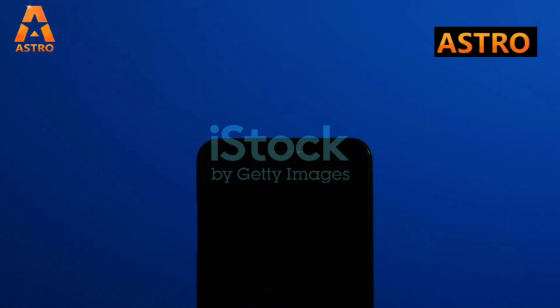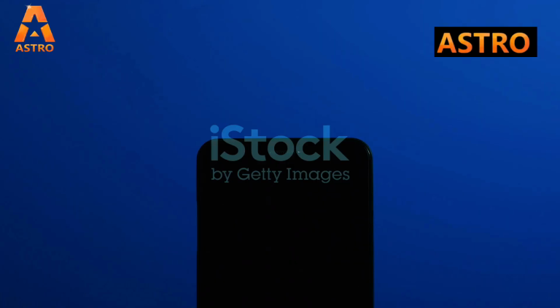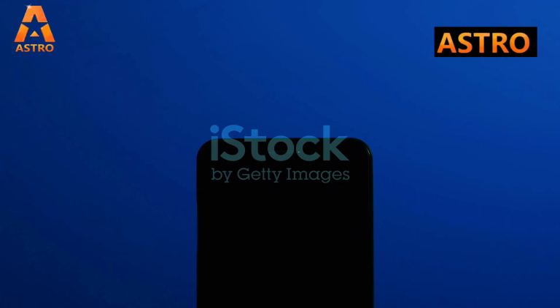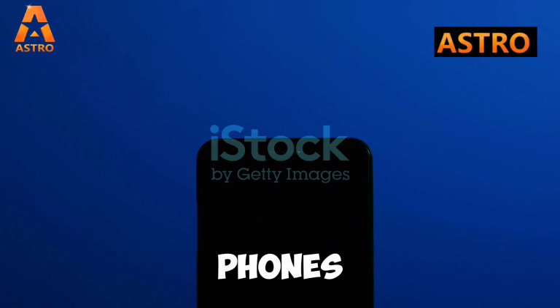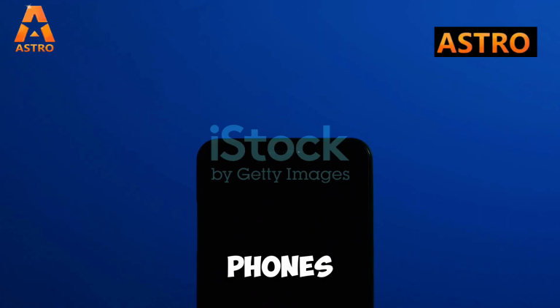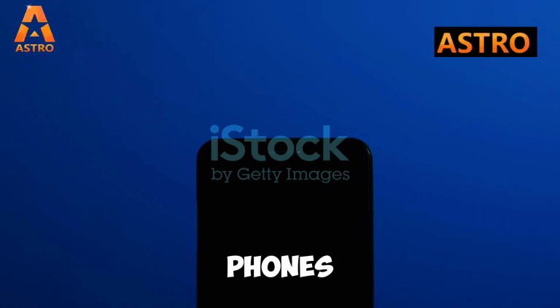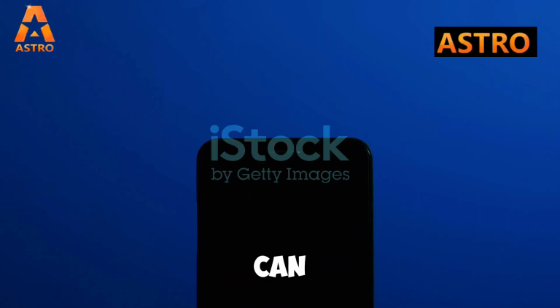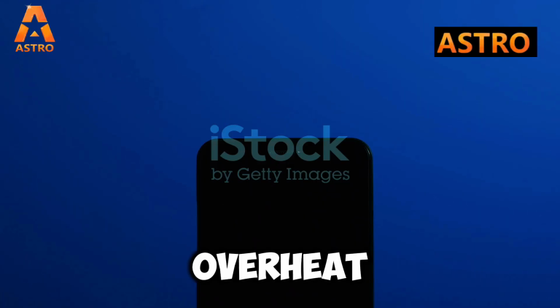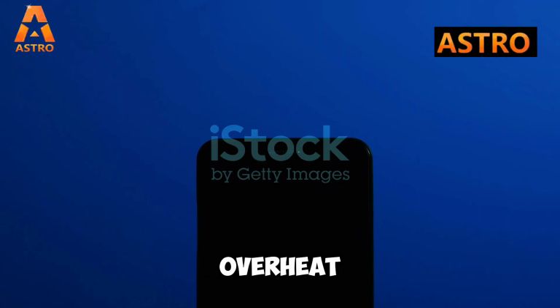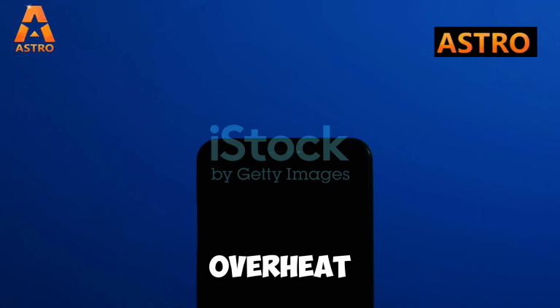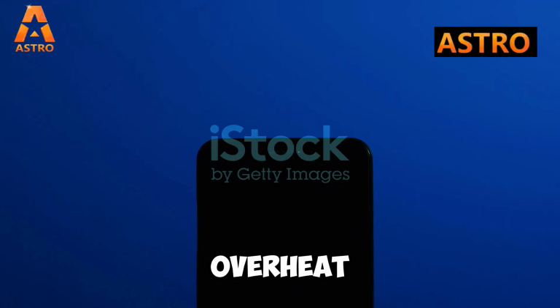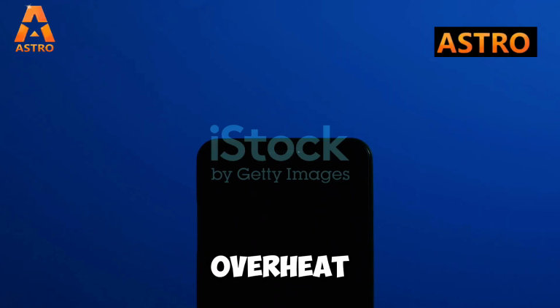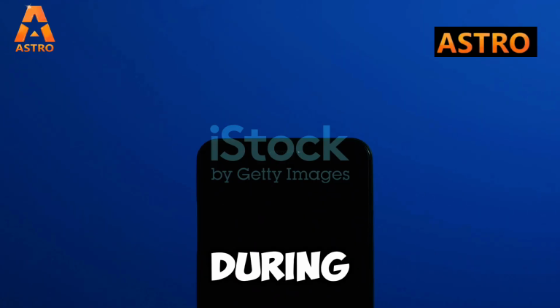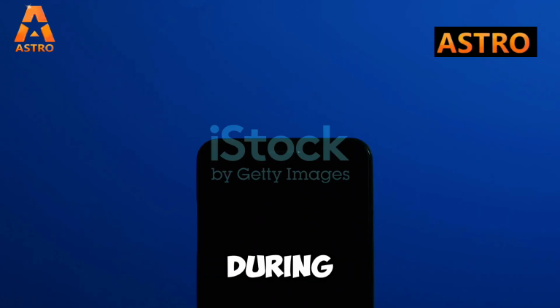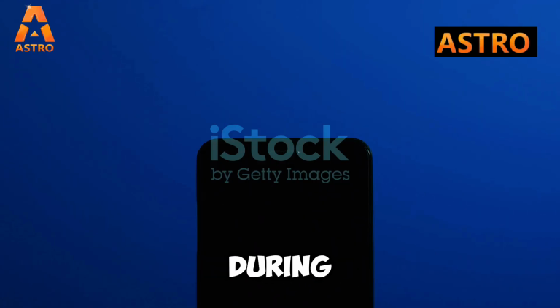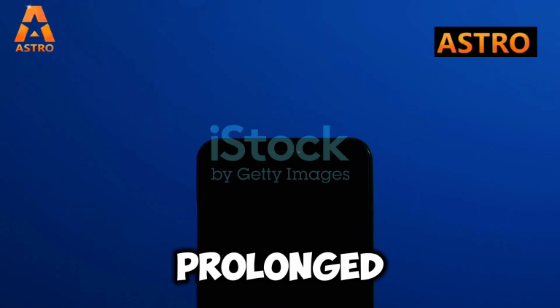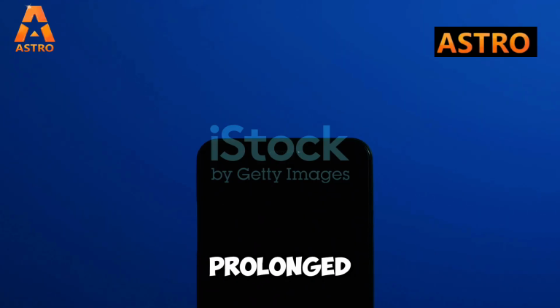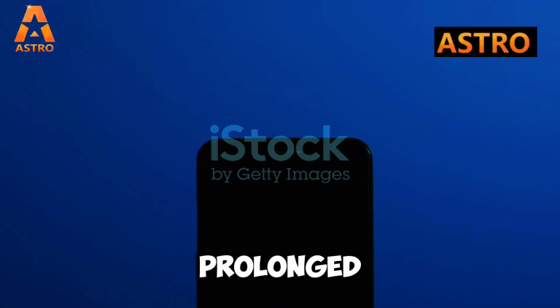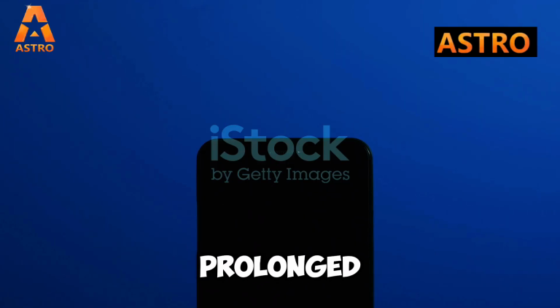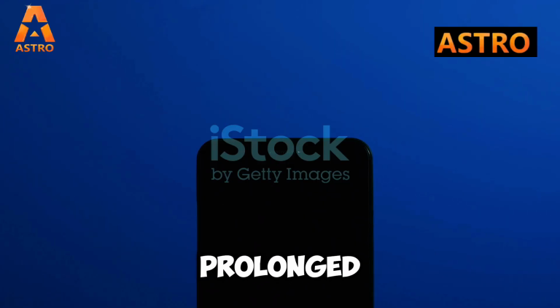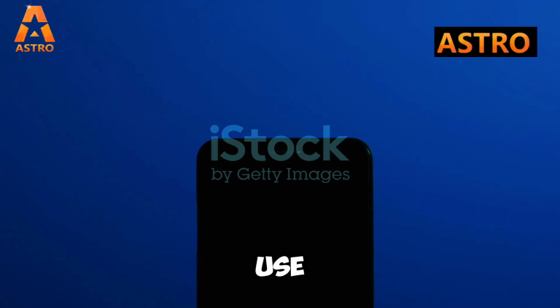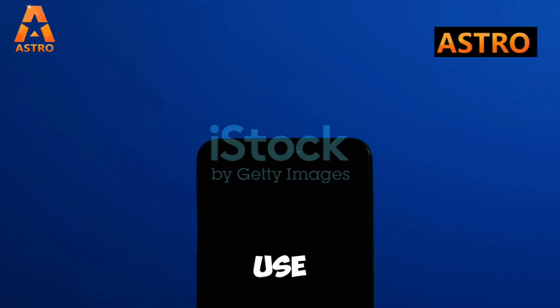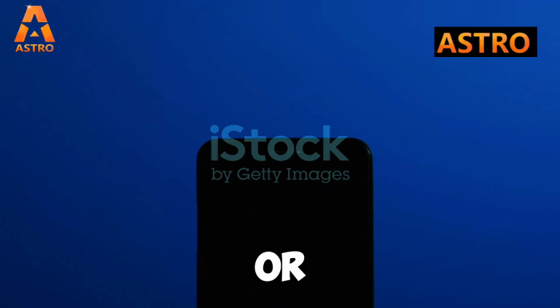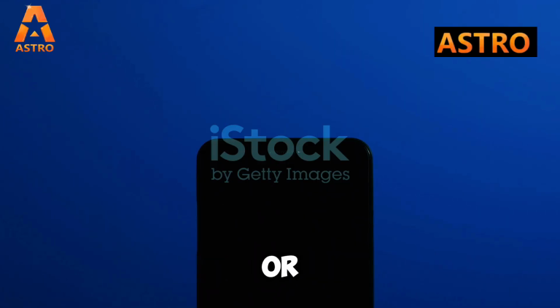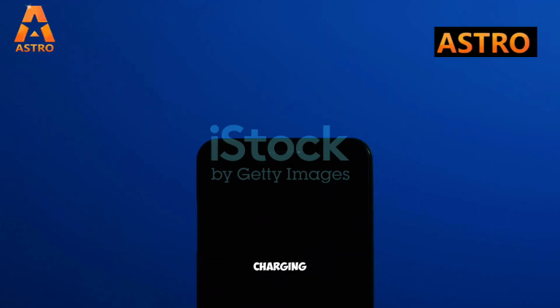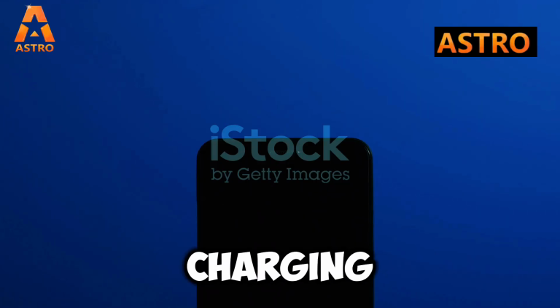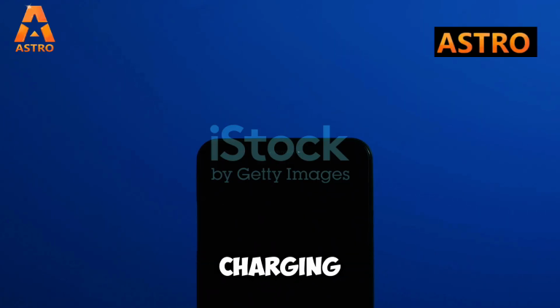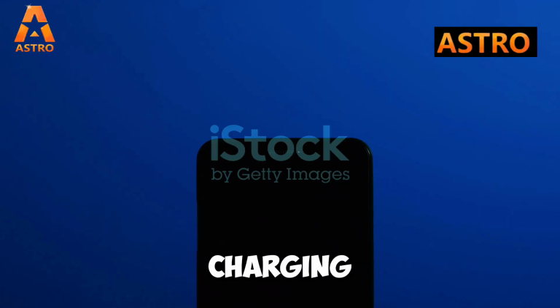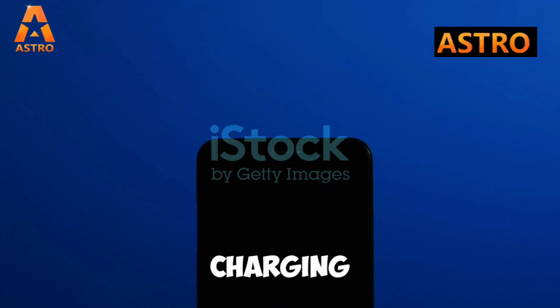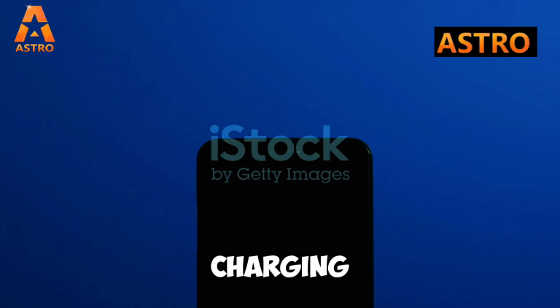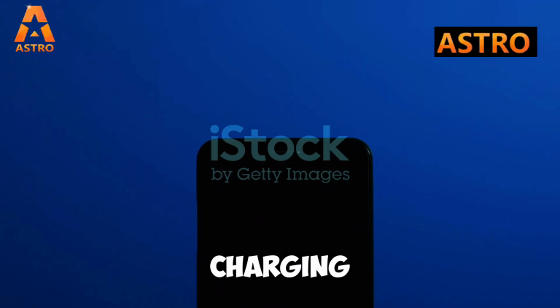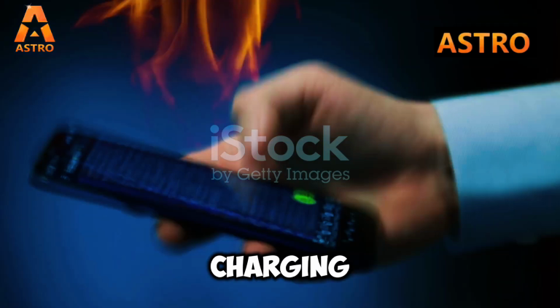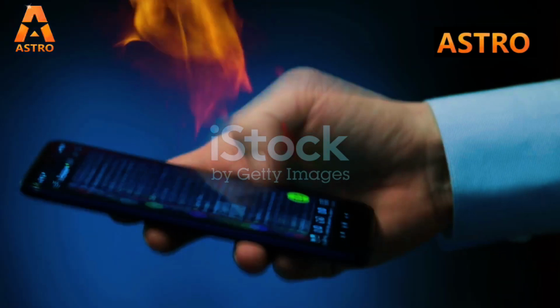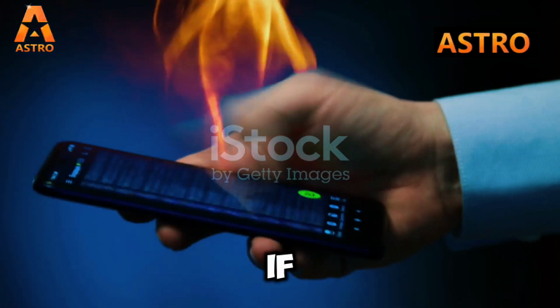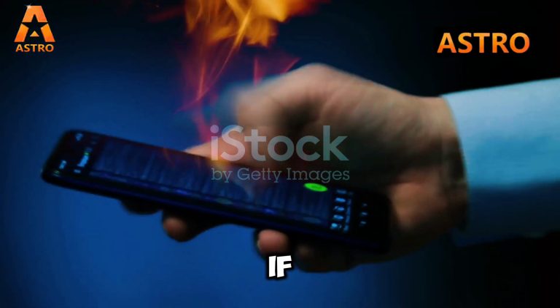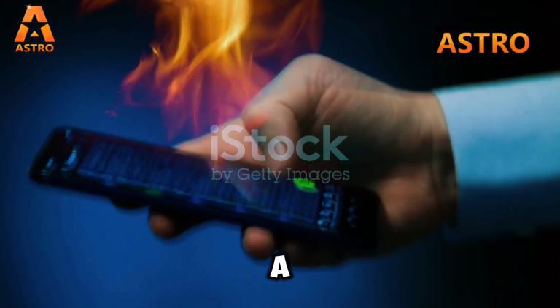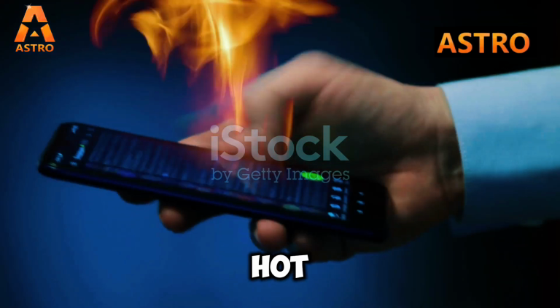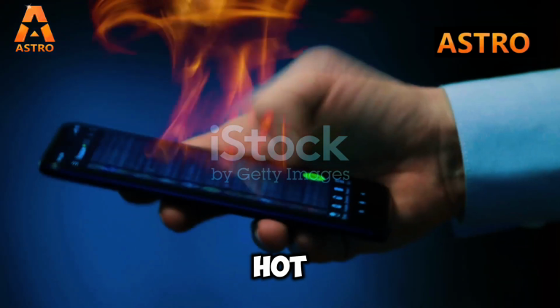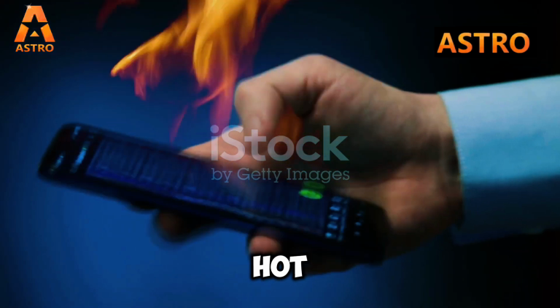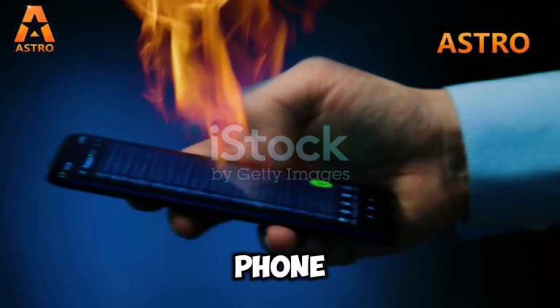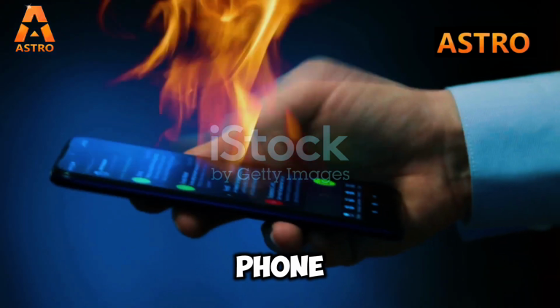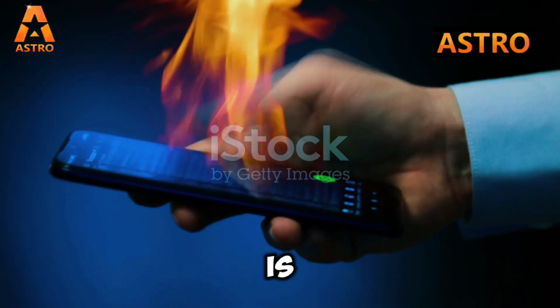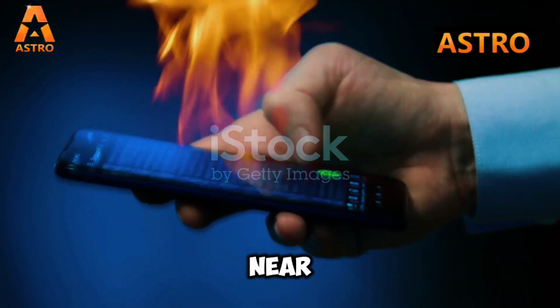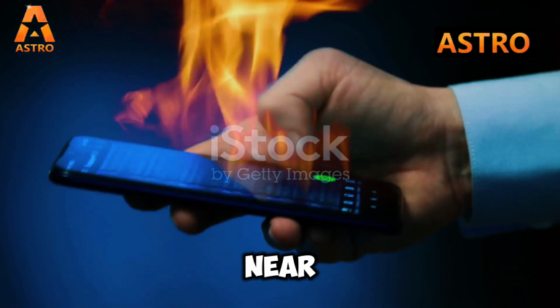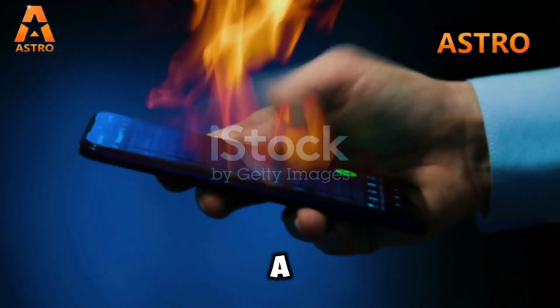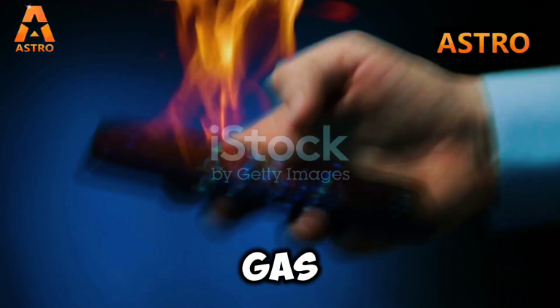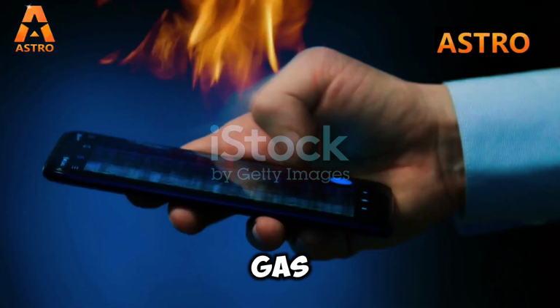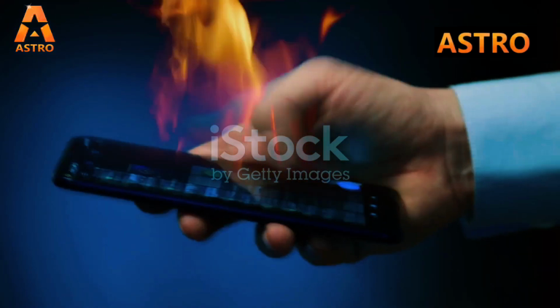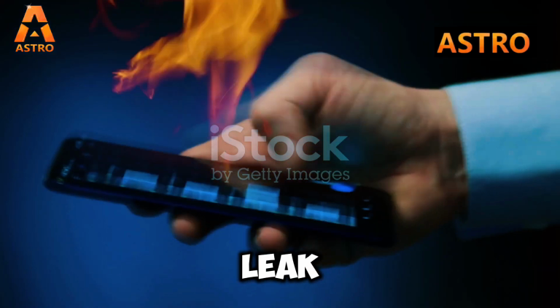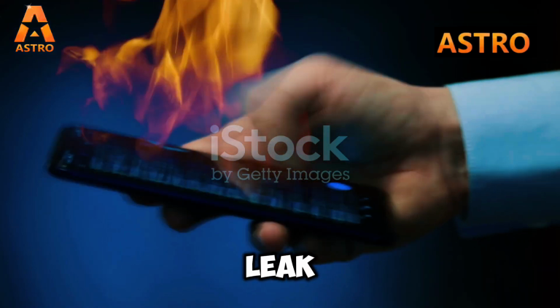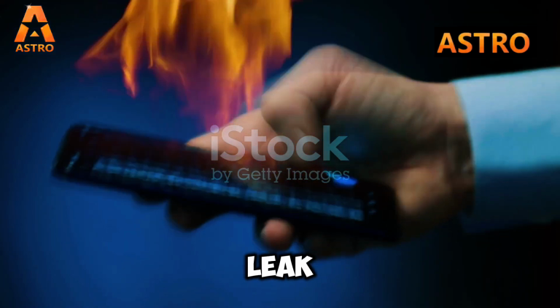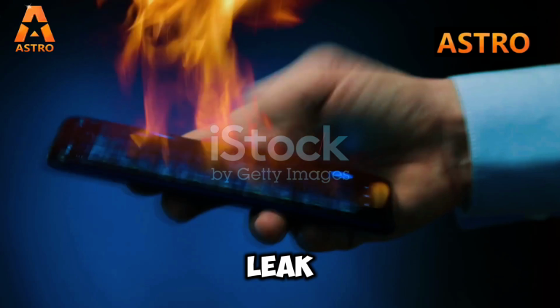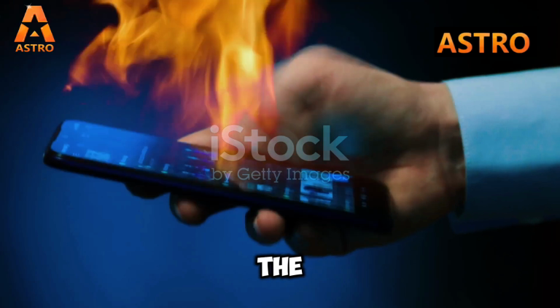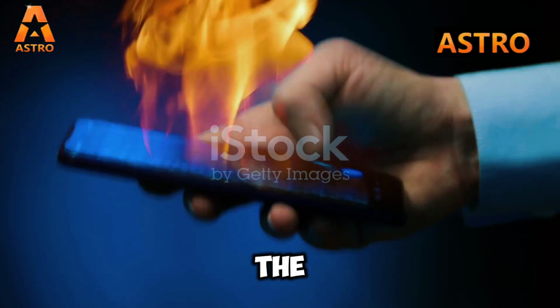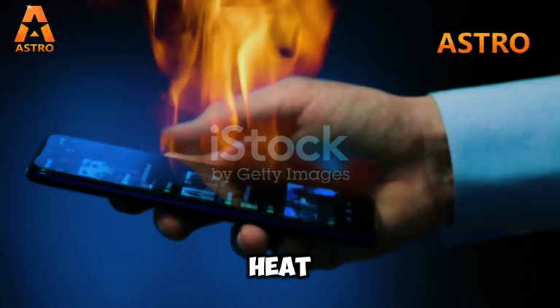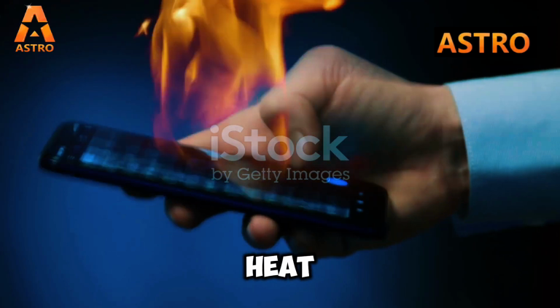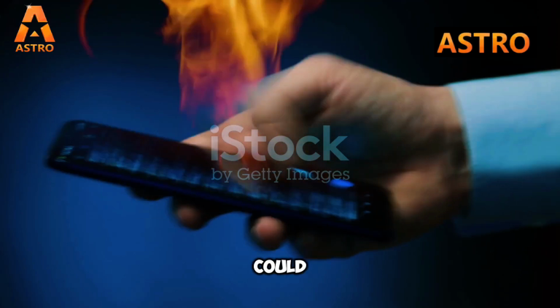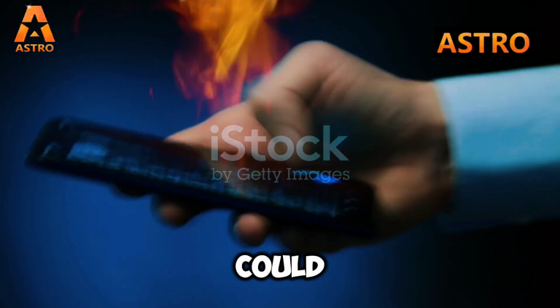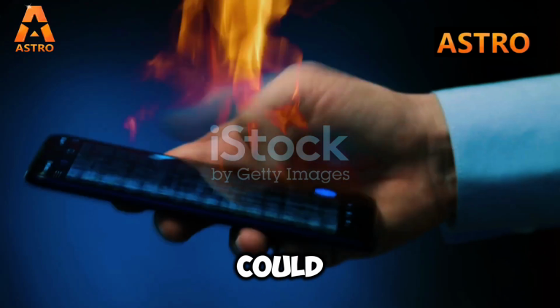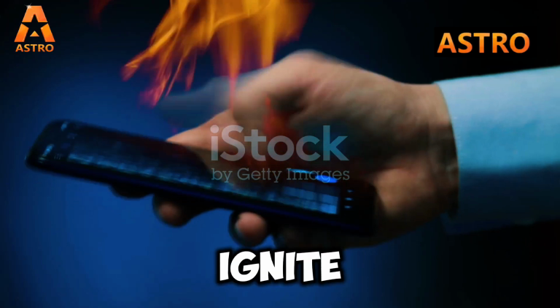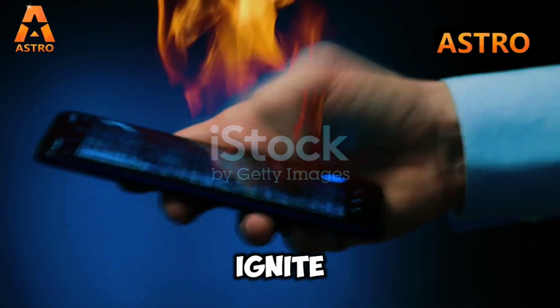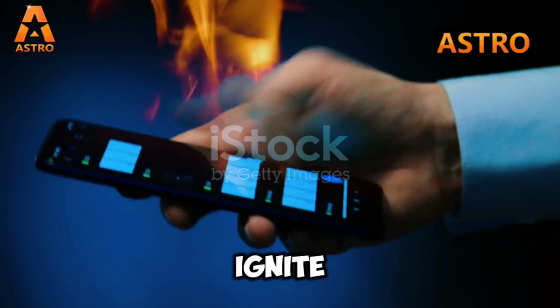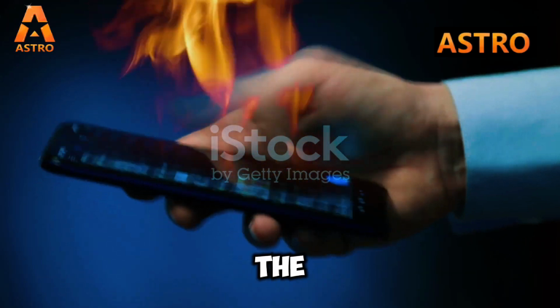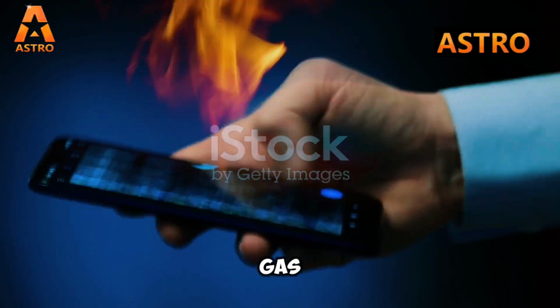Phones can overheat during prolonged use or charging. If a hot phone is near a gas leak, the heat could ignite the gas.